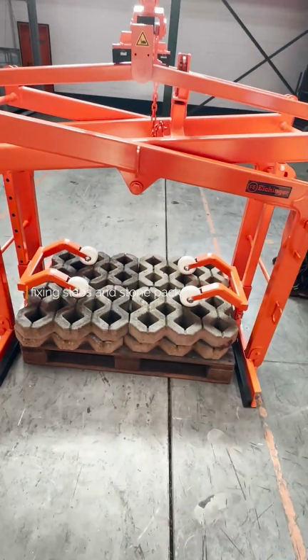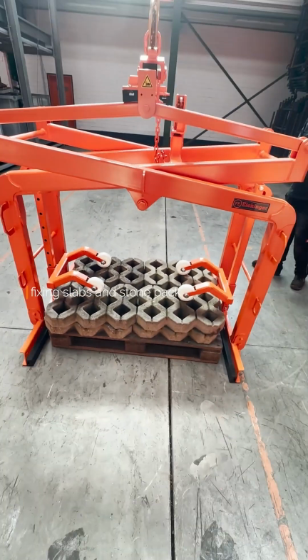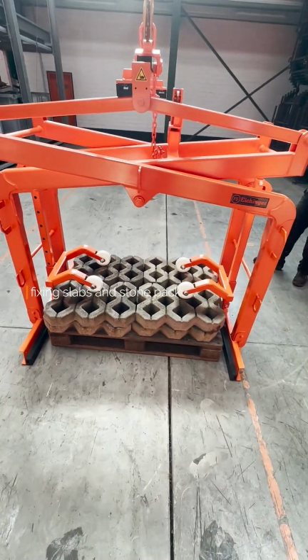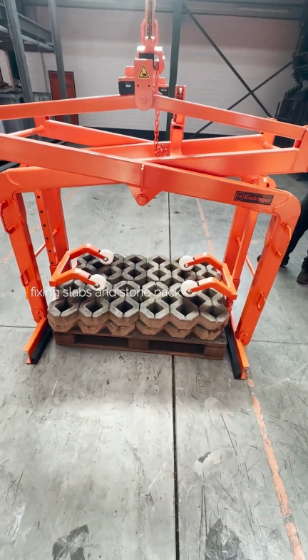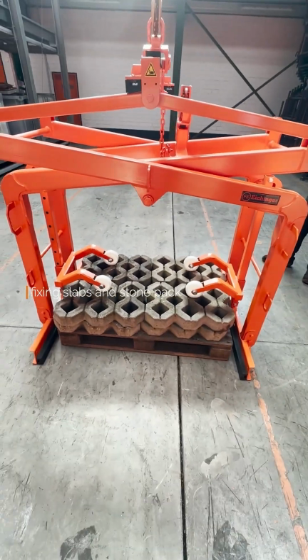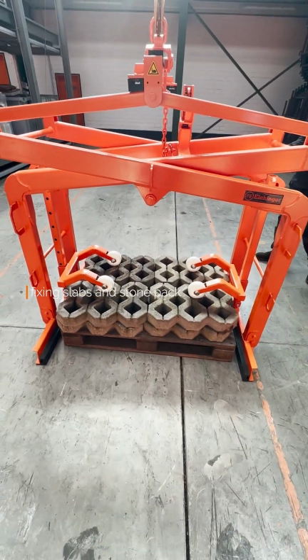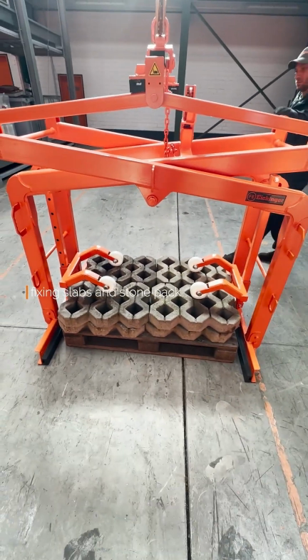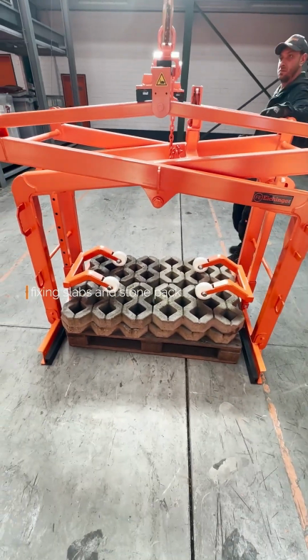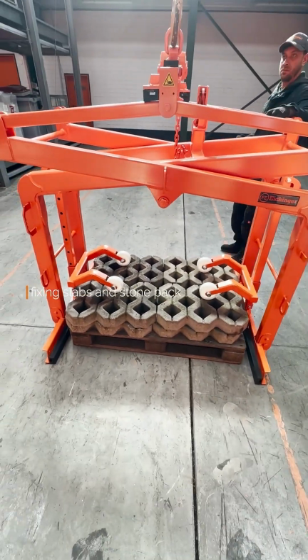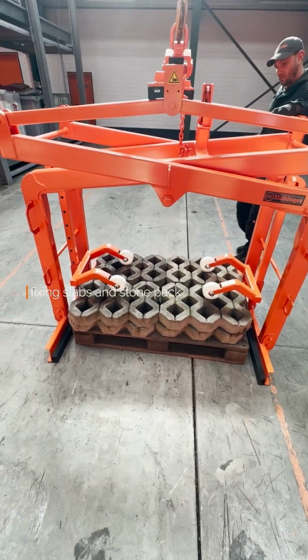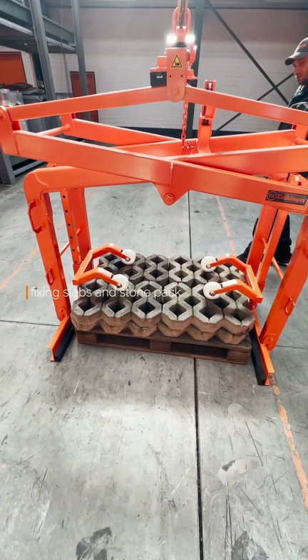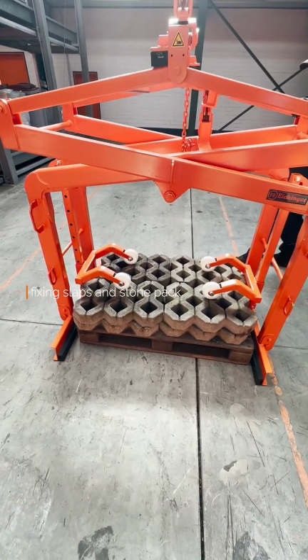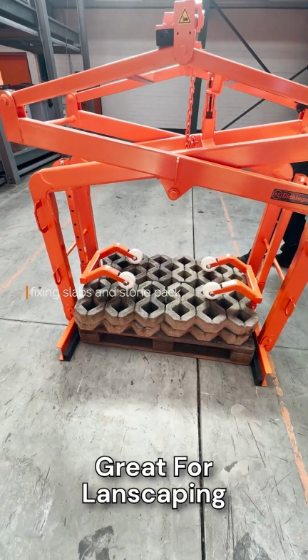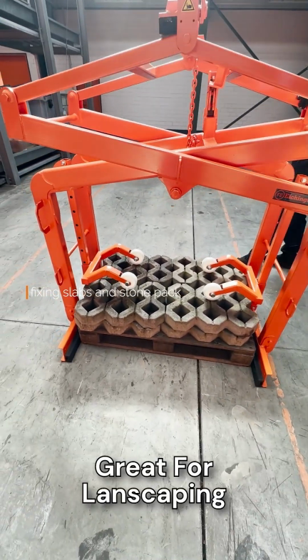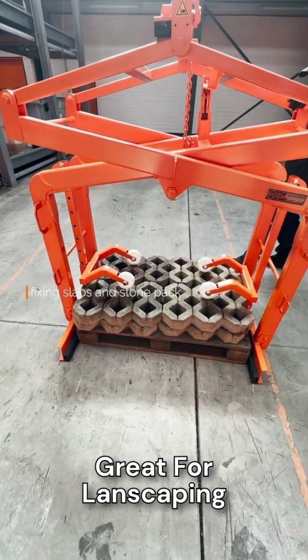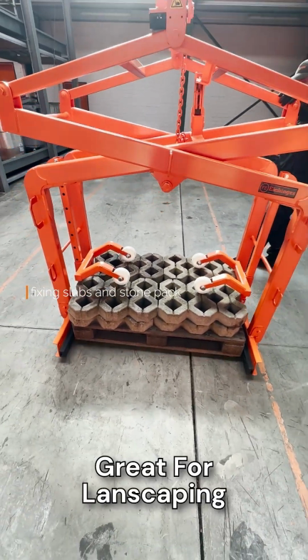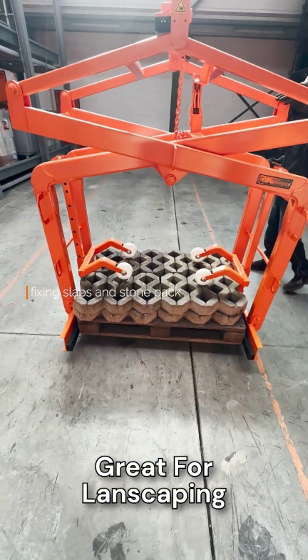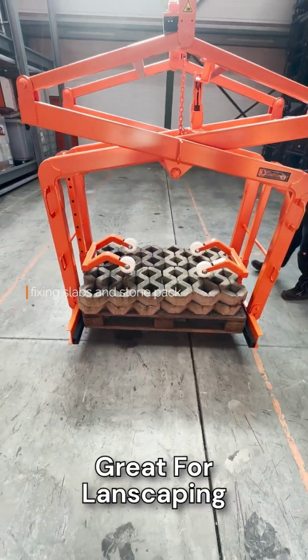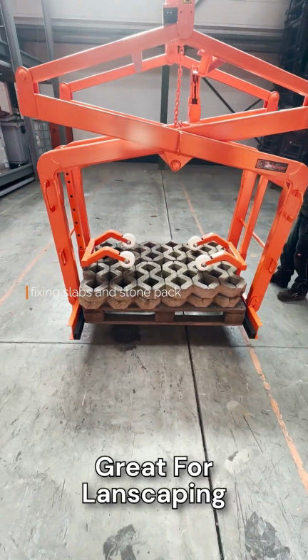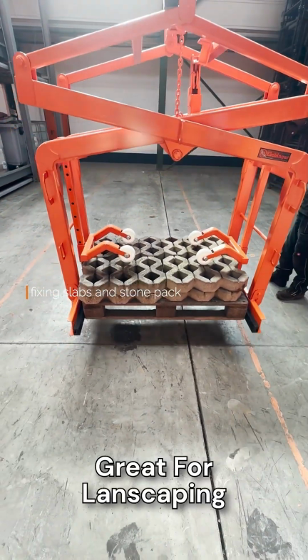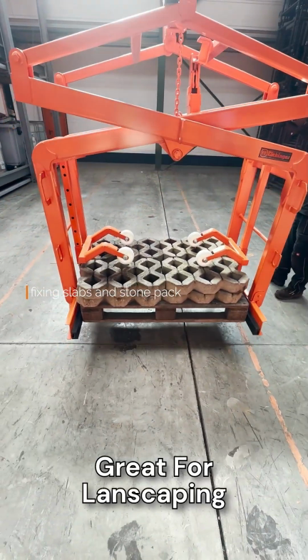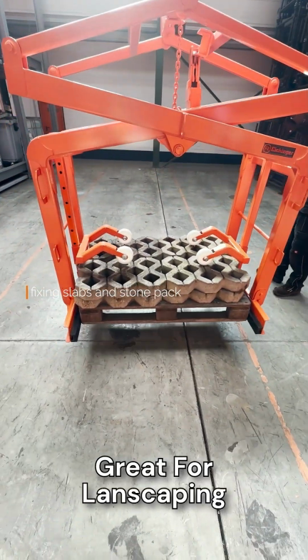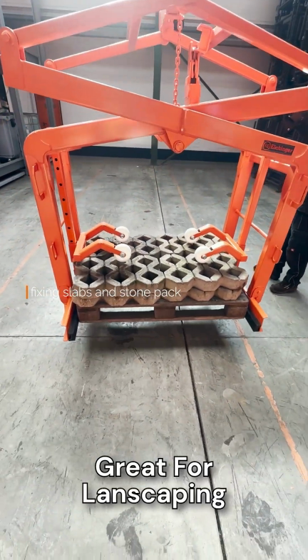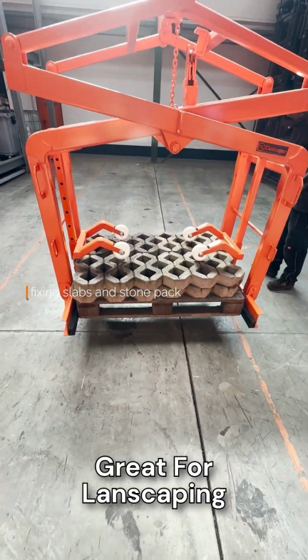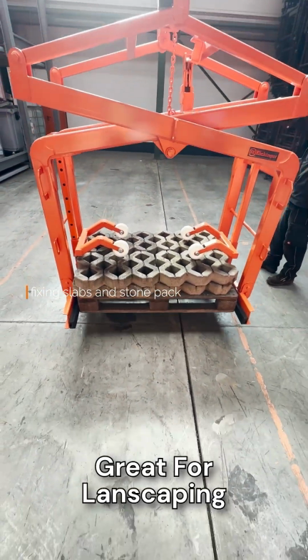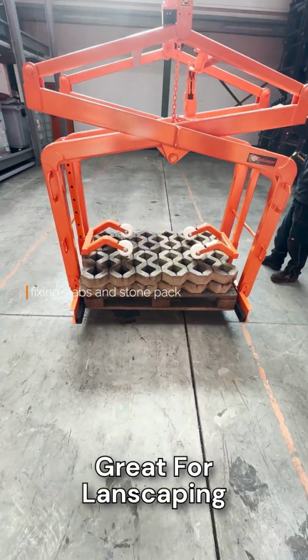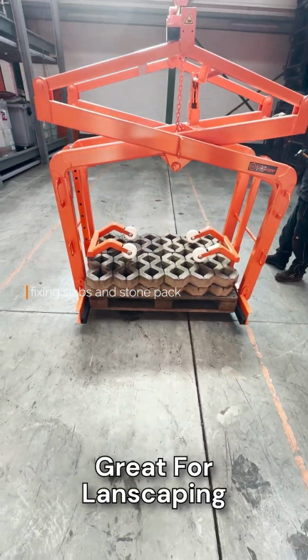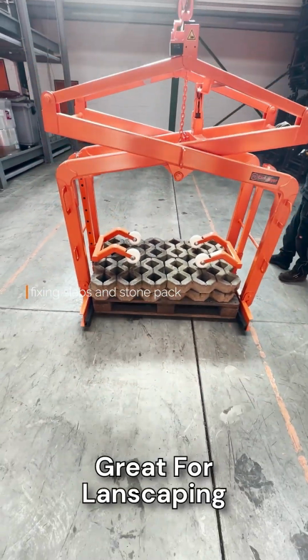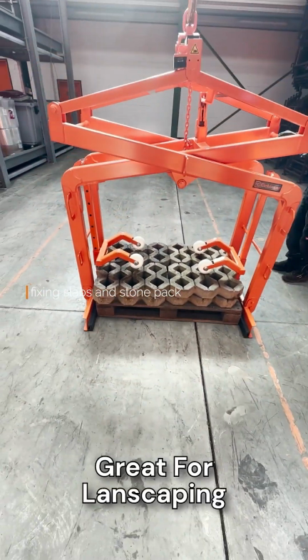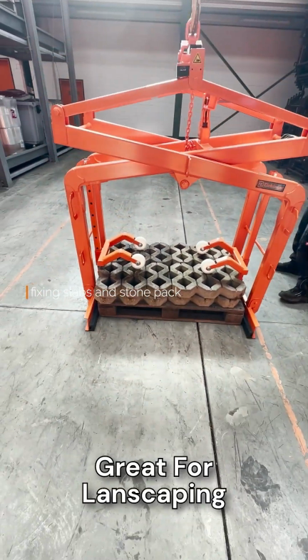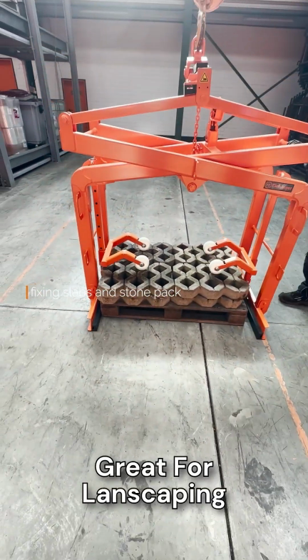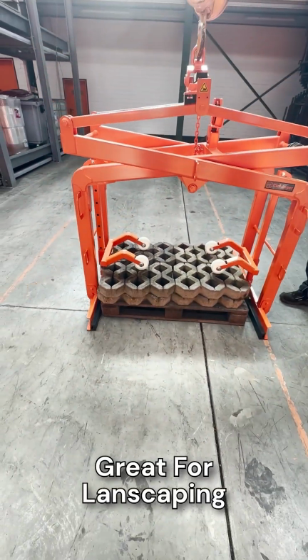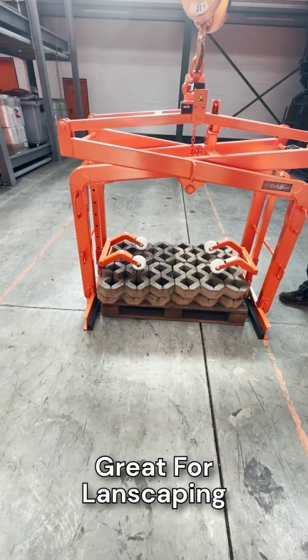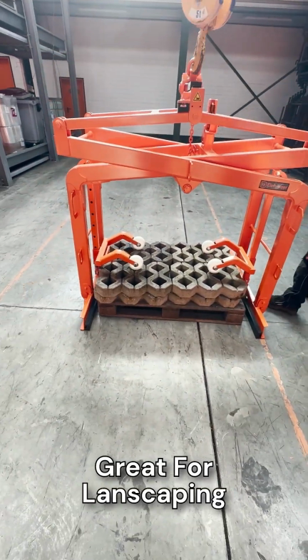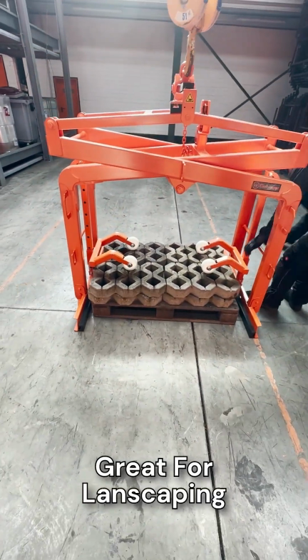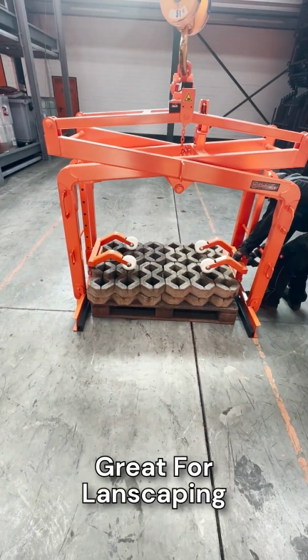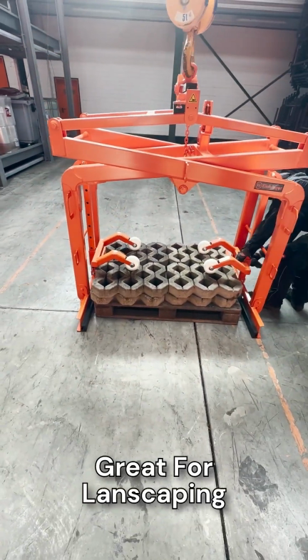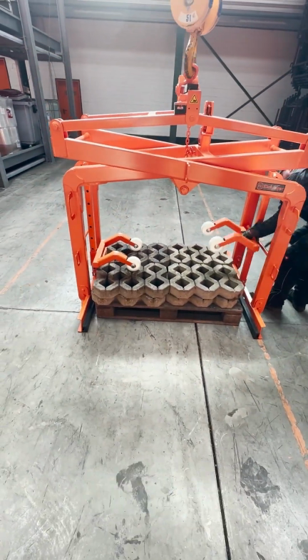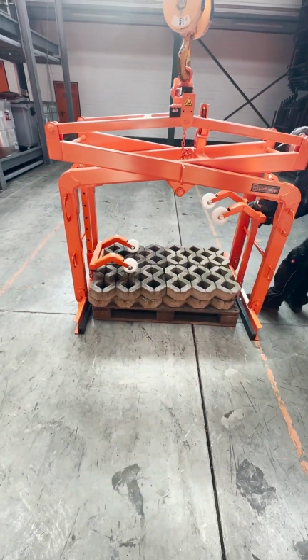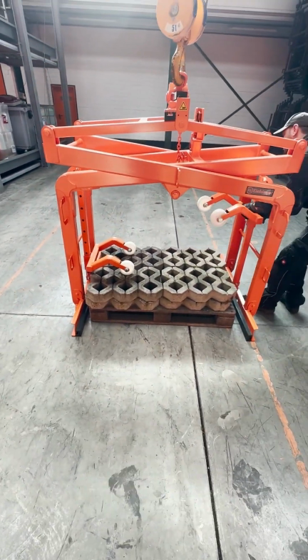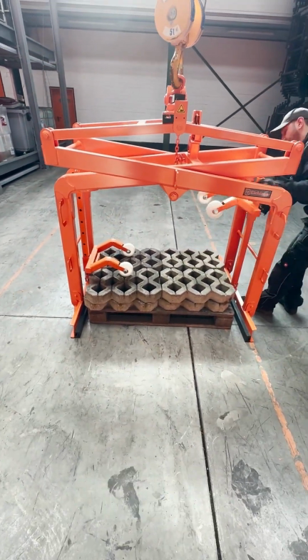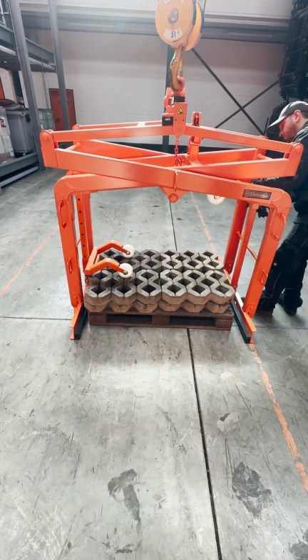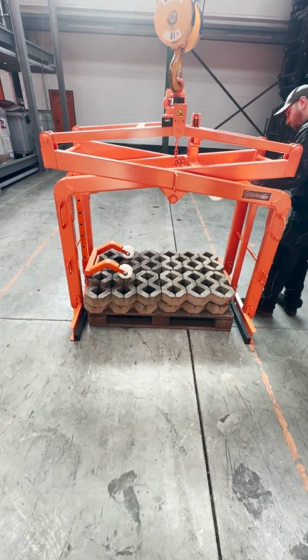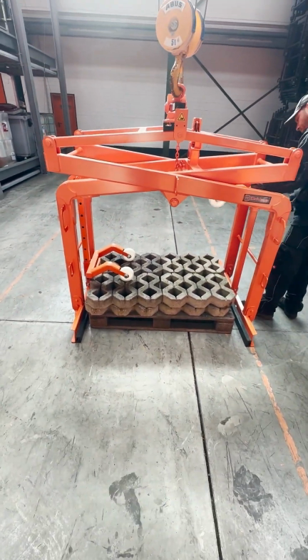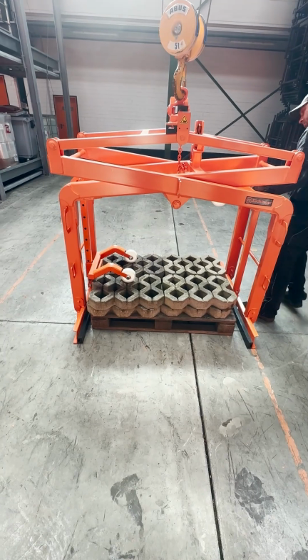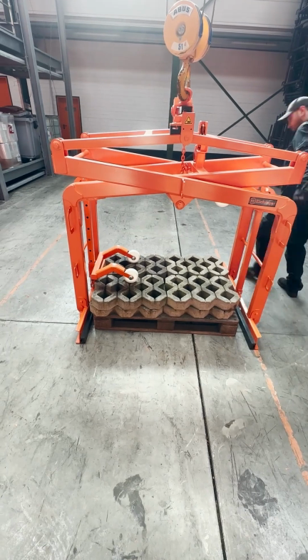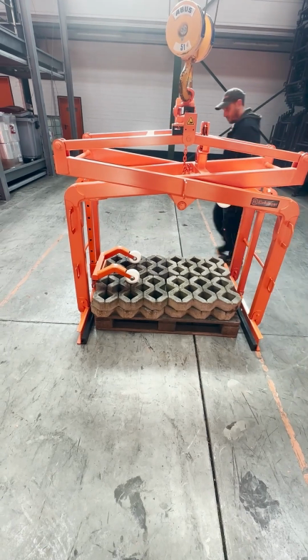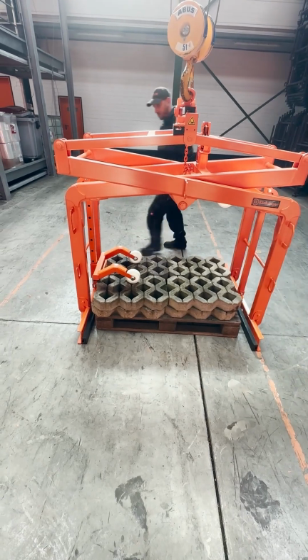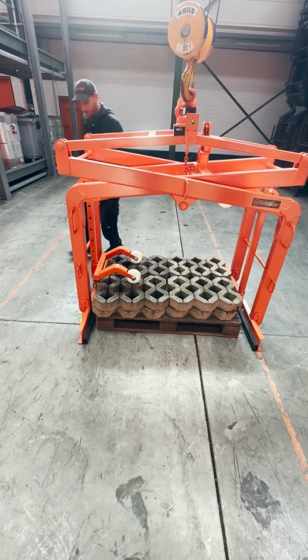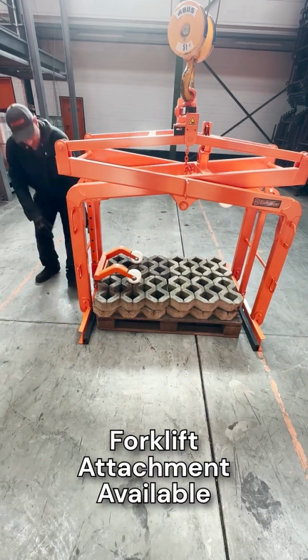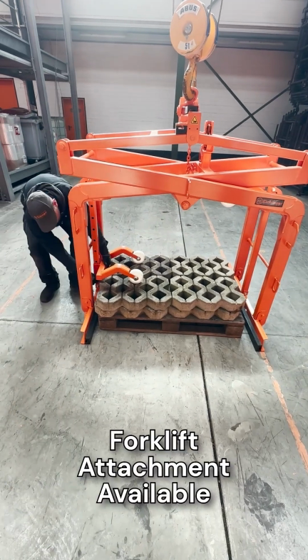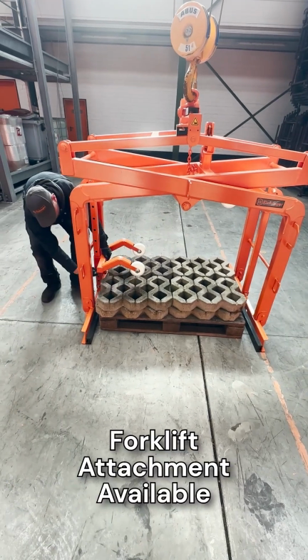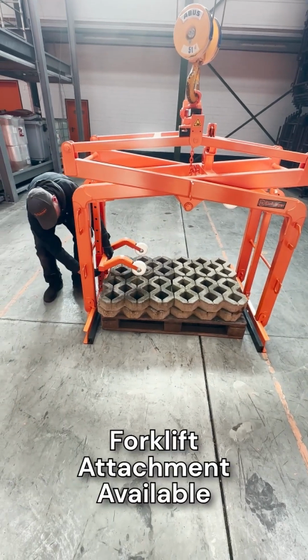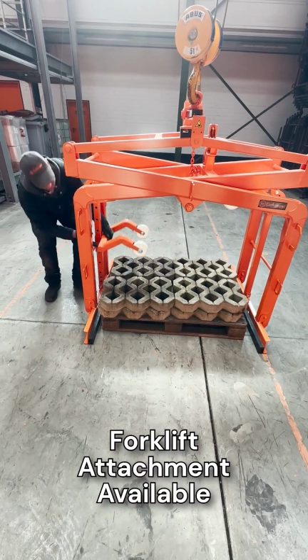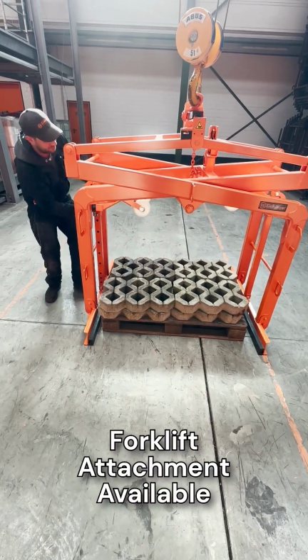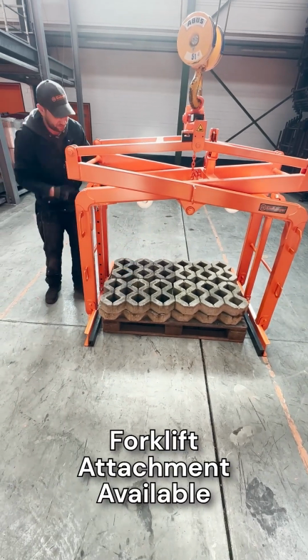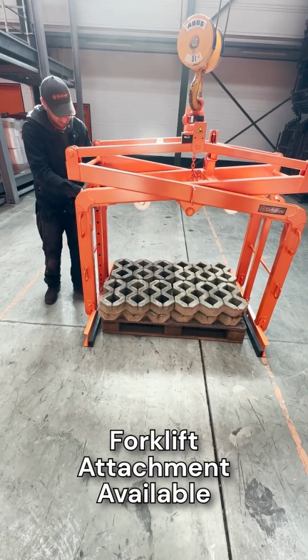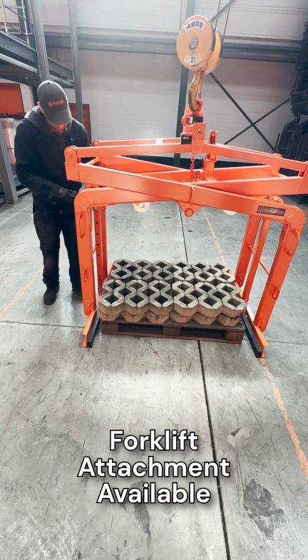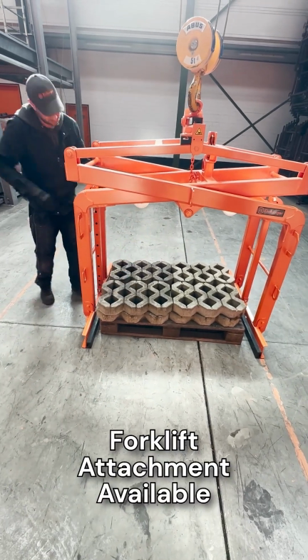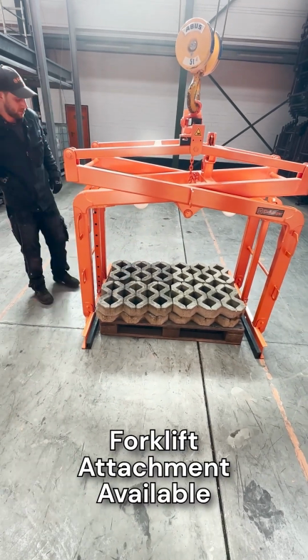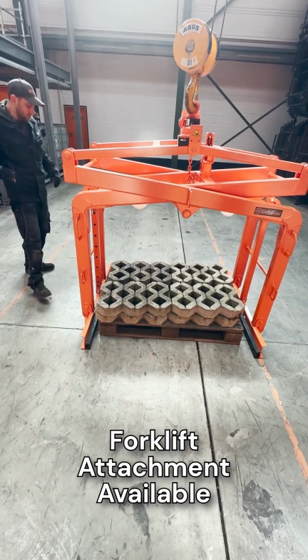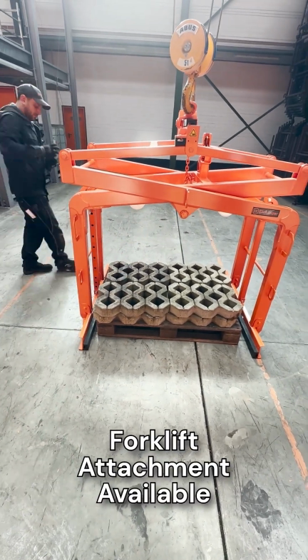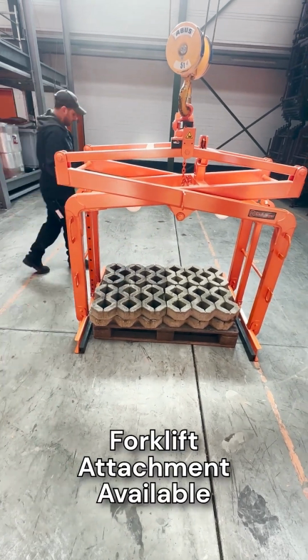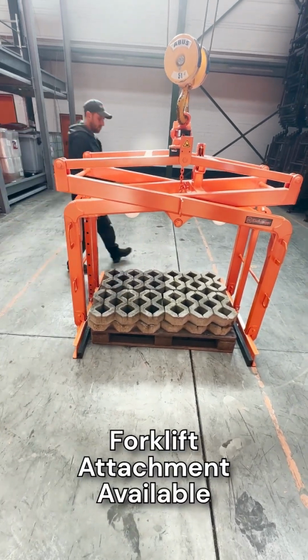Block clamps are great for selecting pallets and stacks, or for landscaping. Get them with sides or a net.